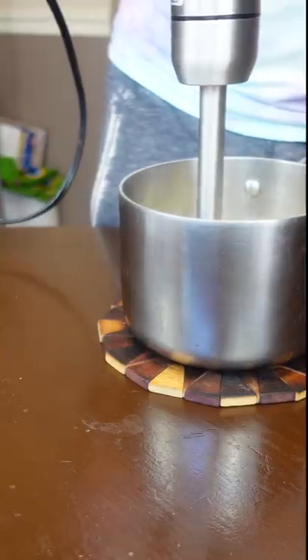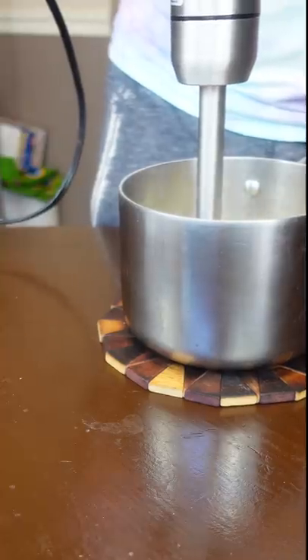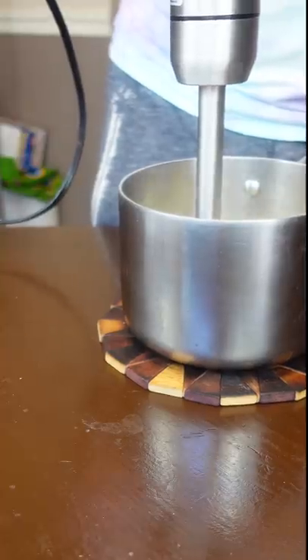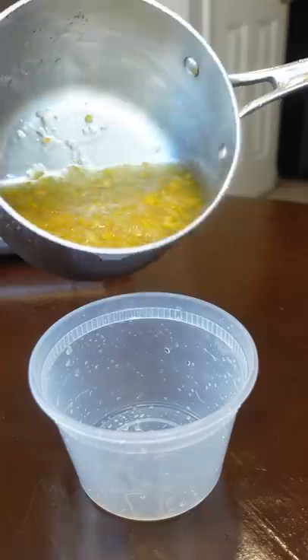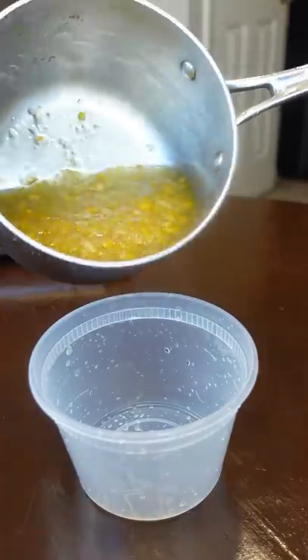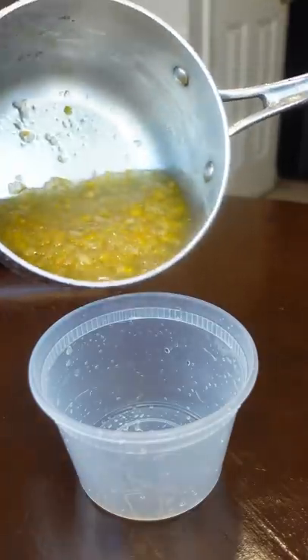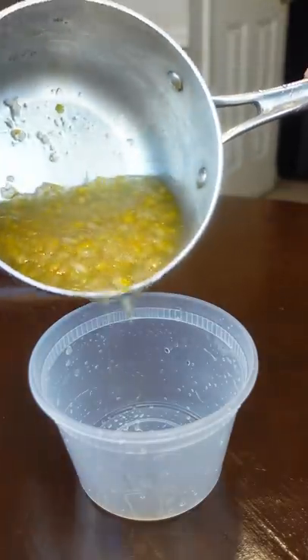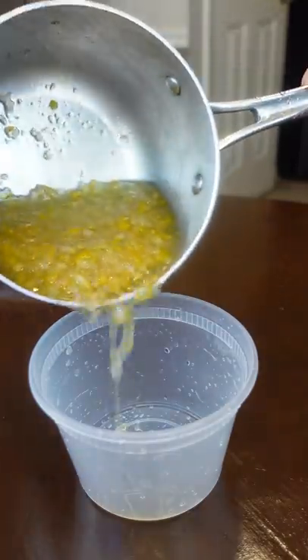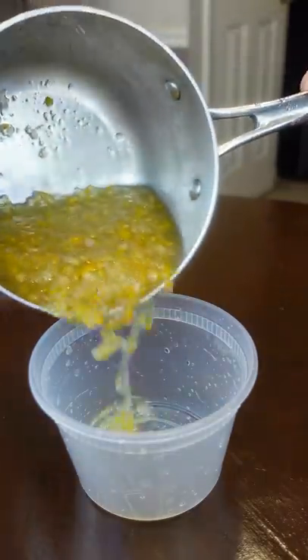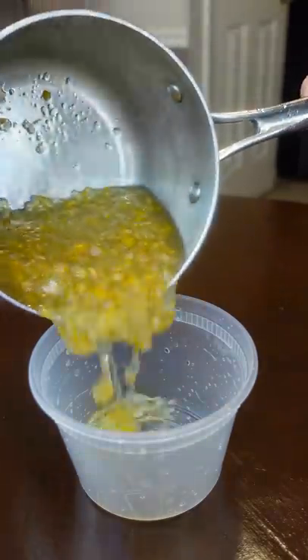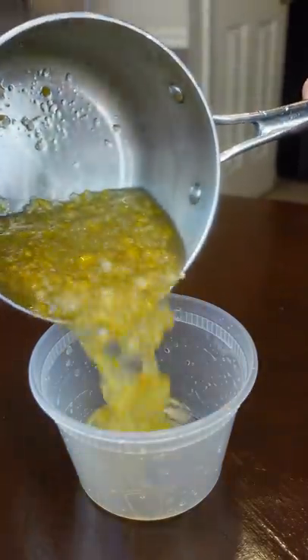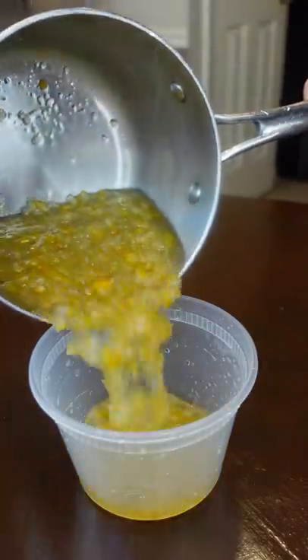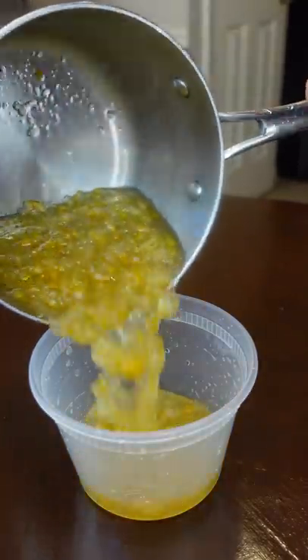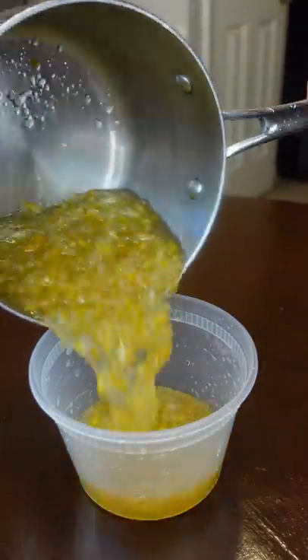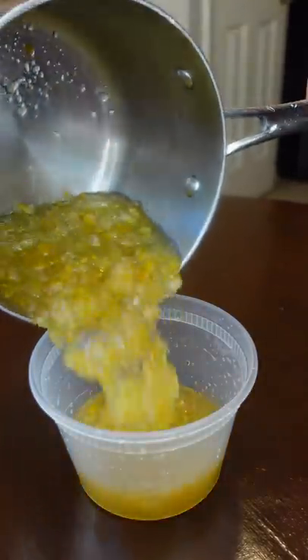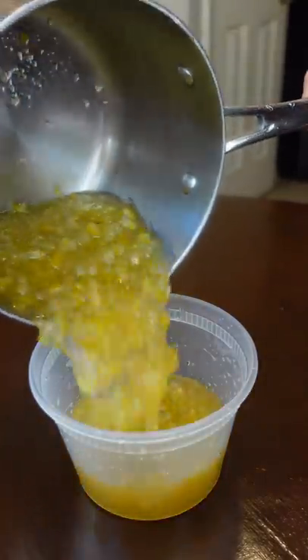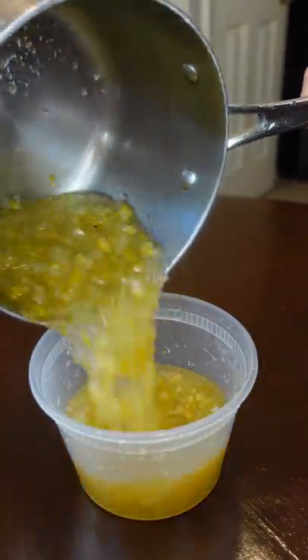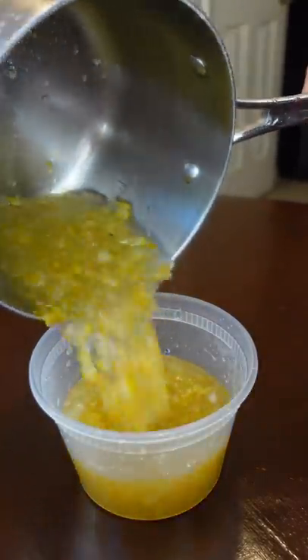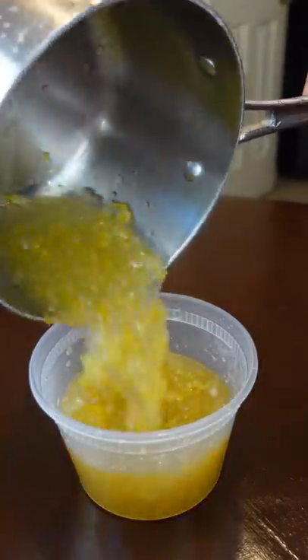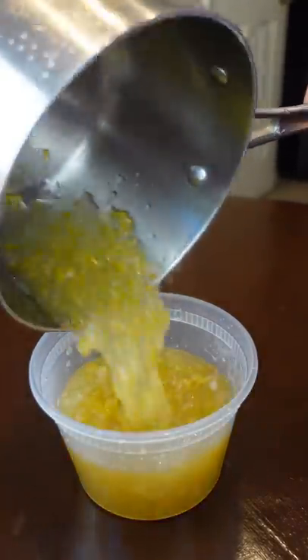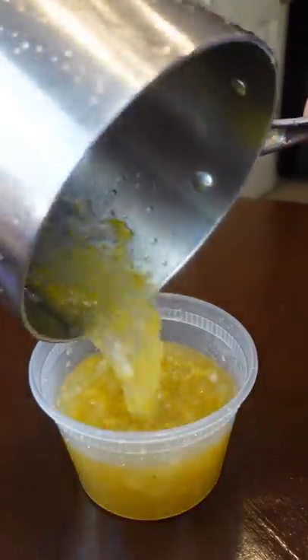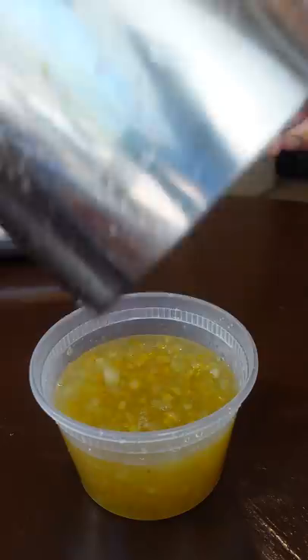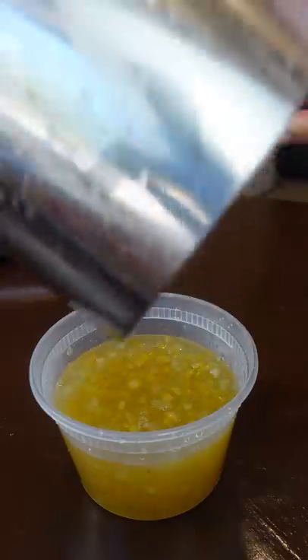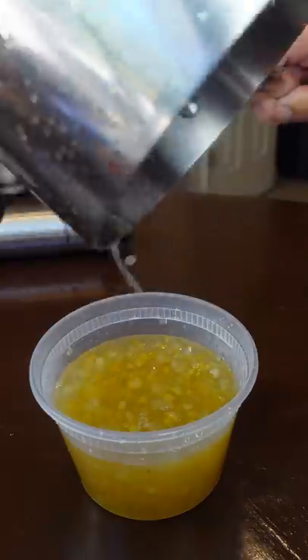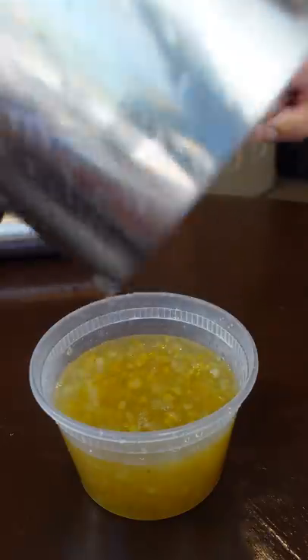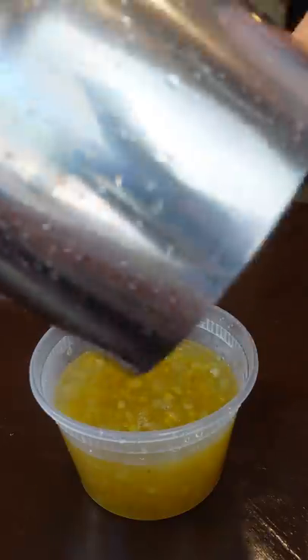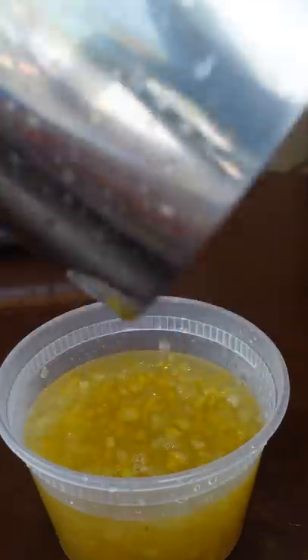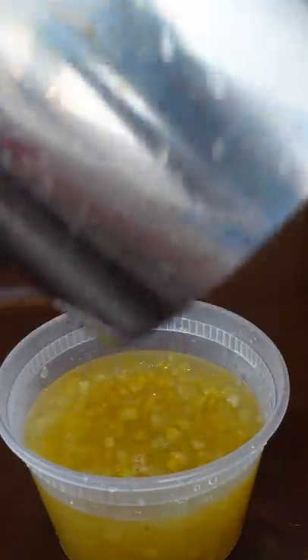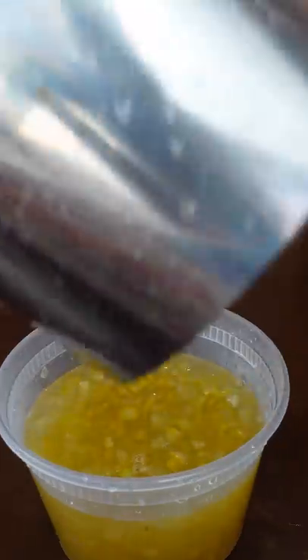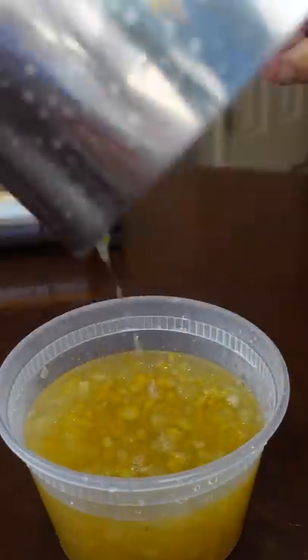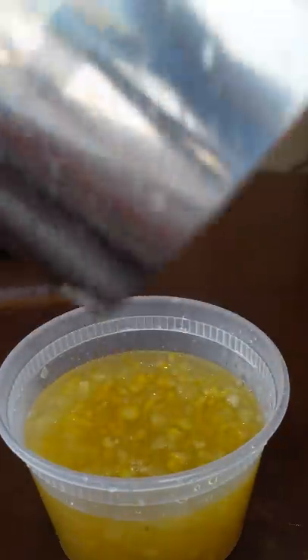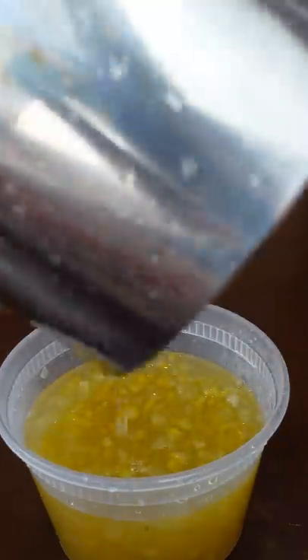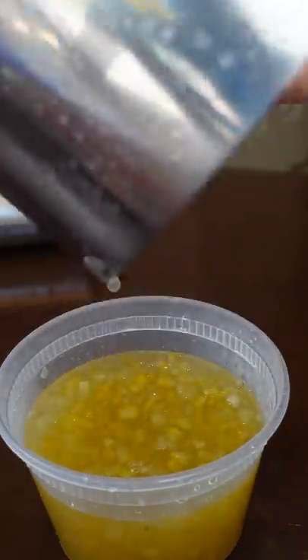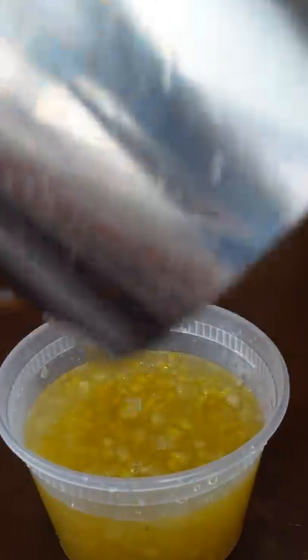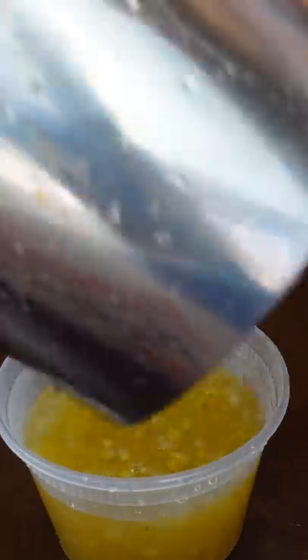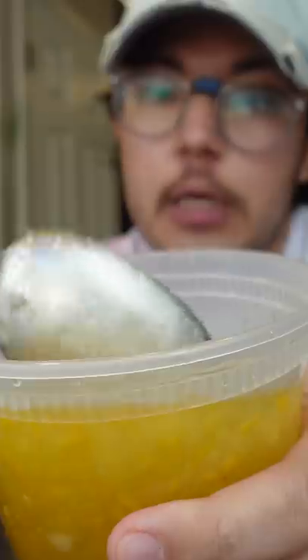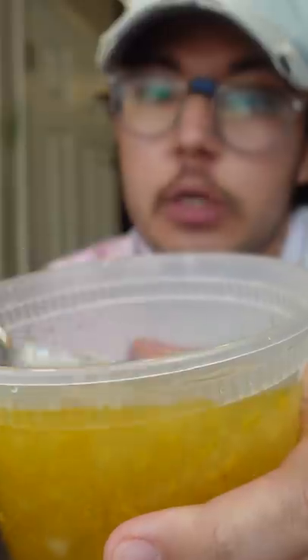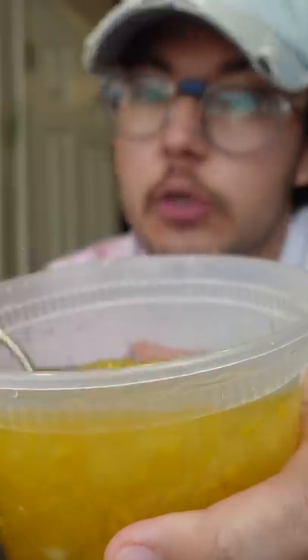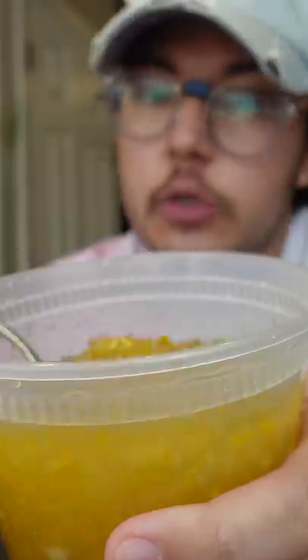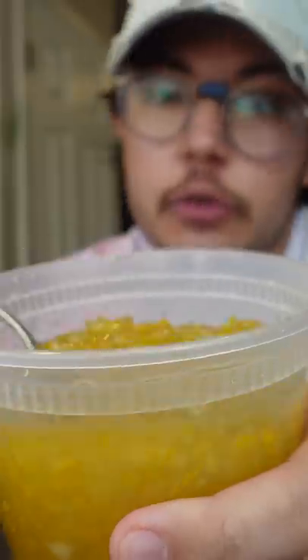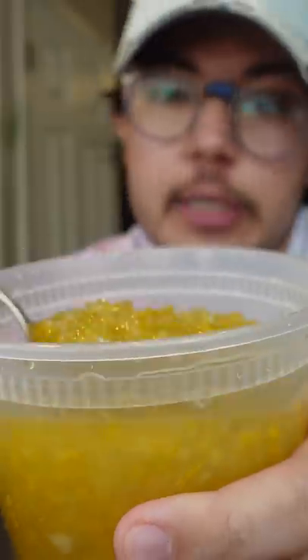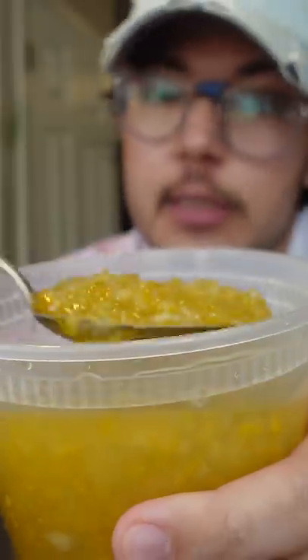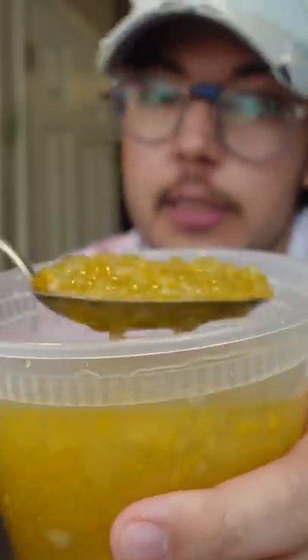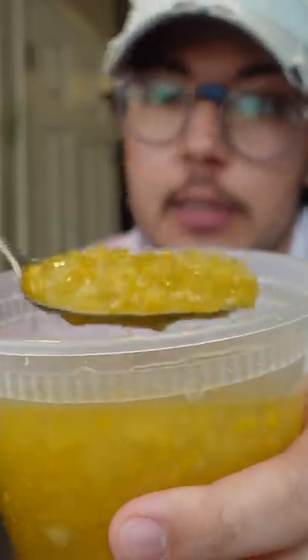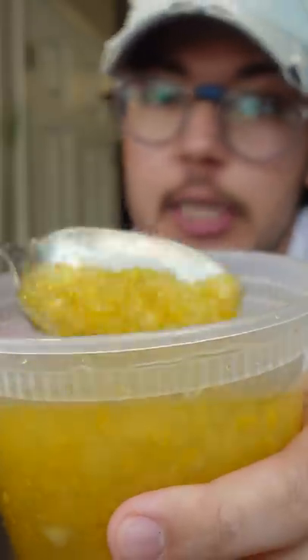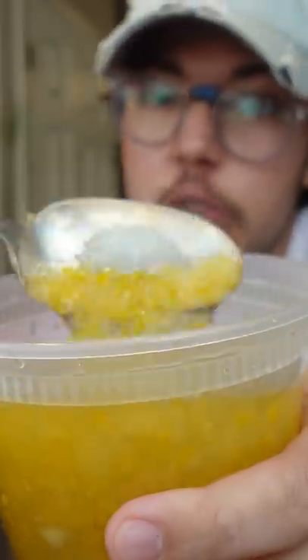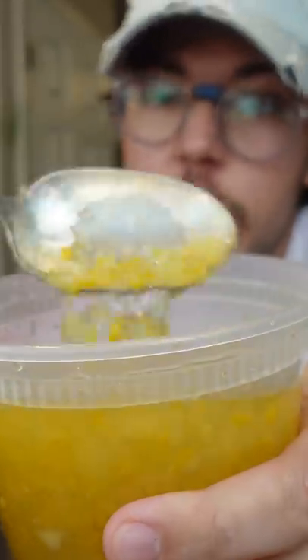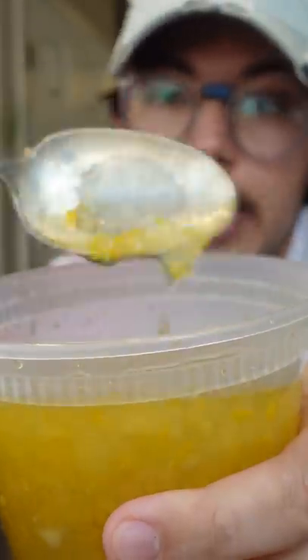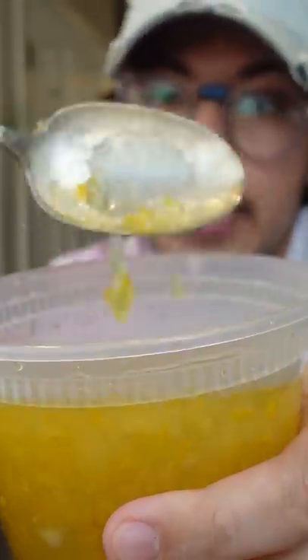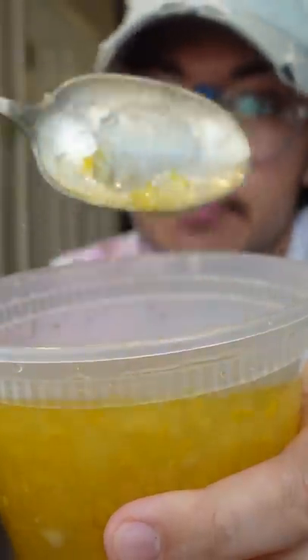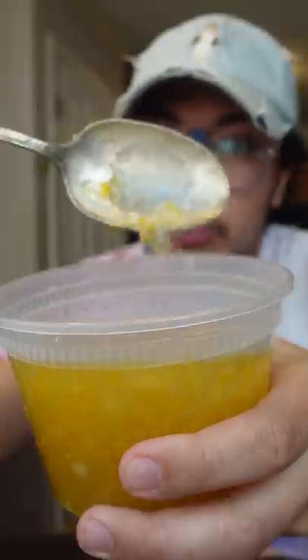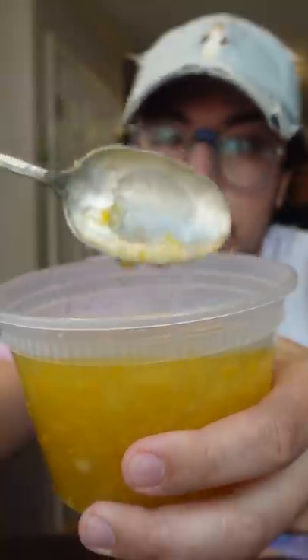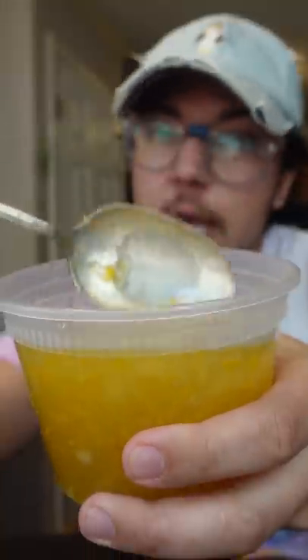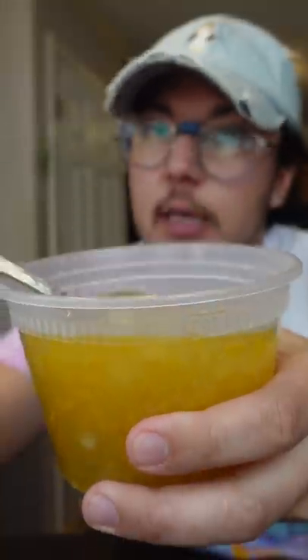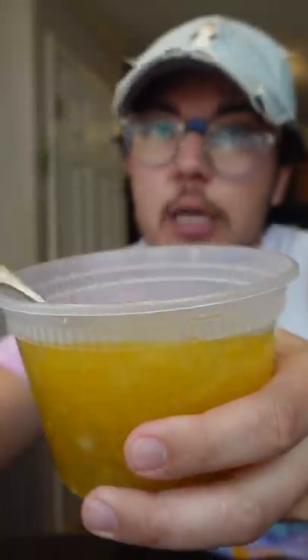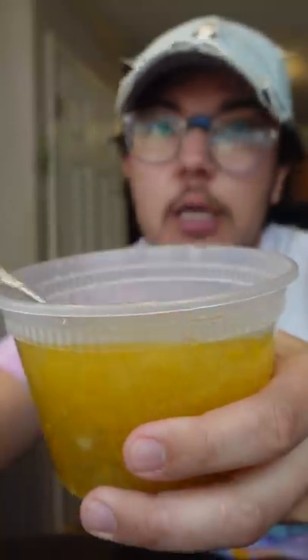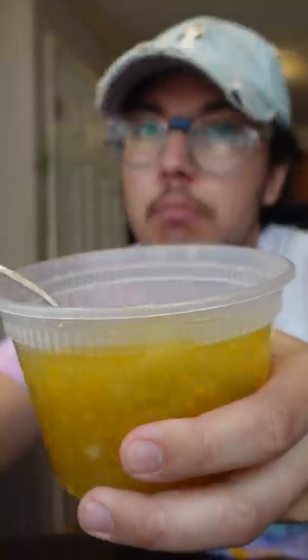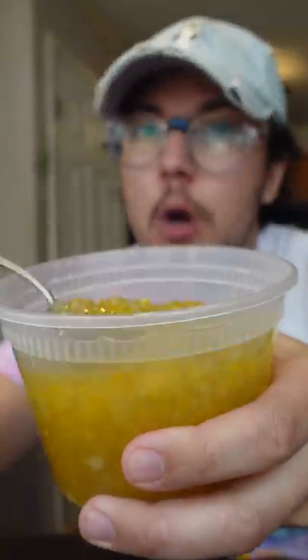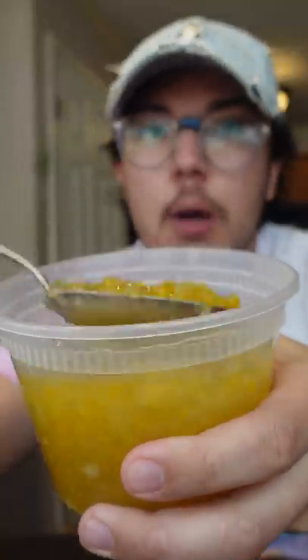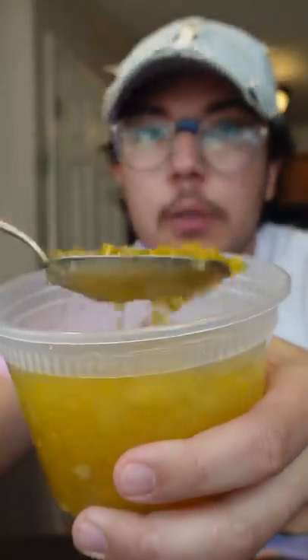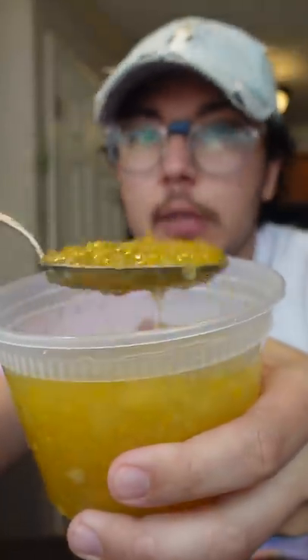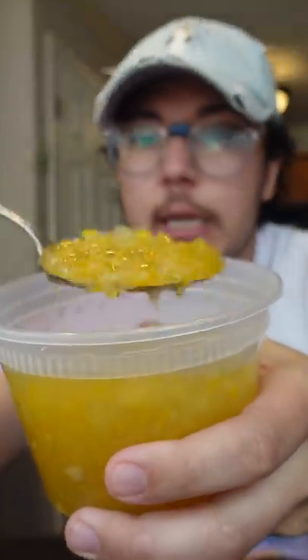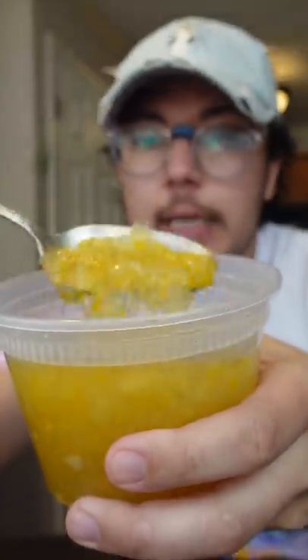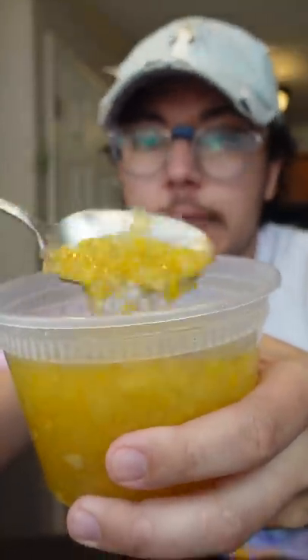You just want to let this cool down. It'll thicken right up, and you can treat this like jam, jelly, or marmalade.